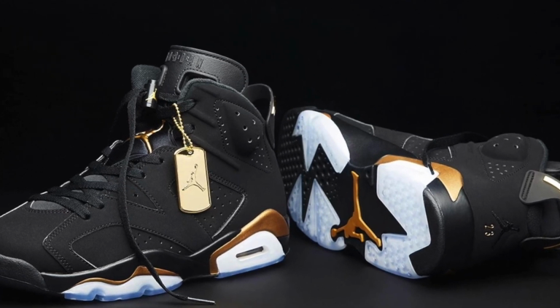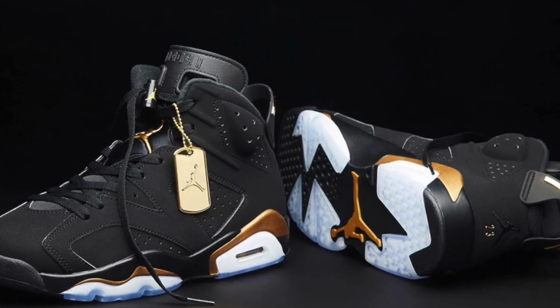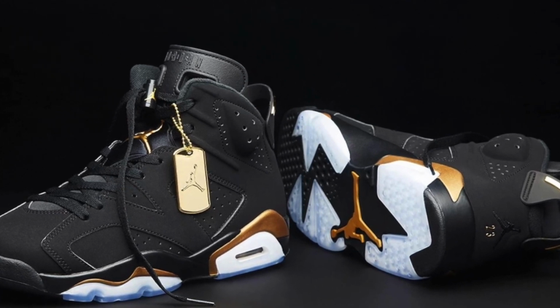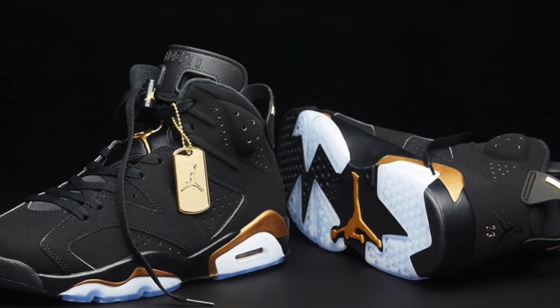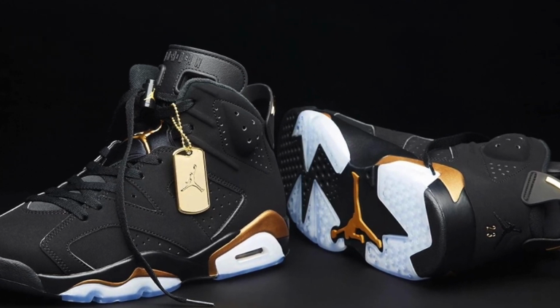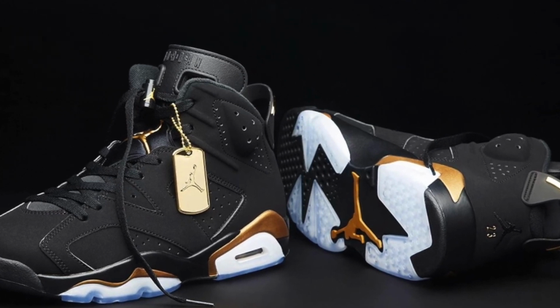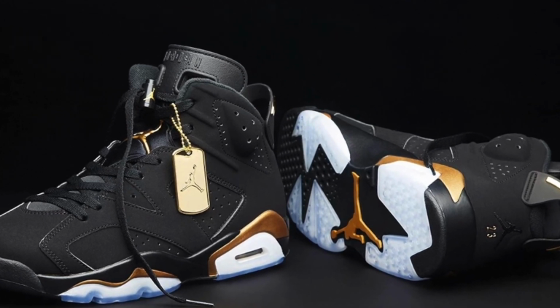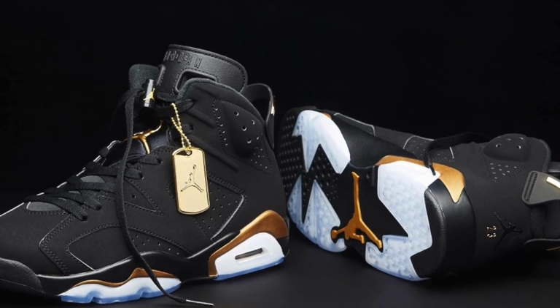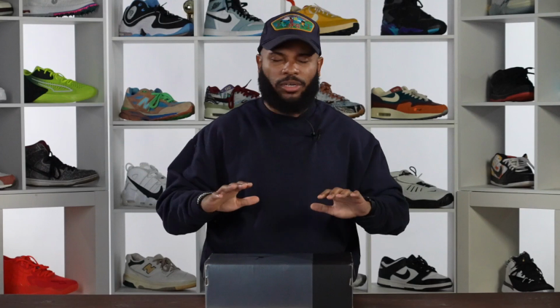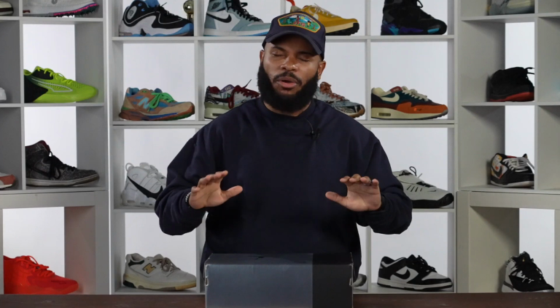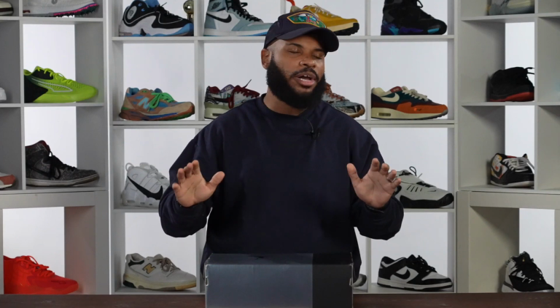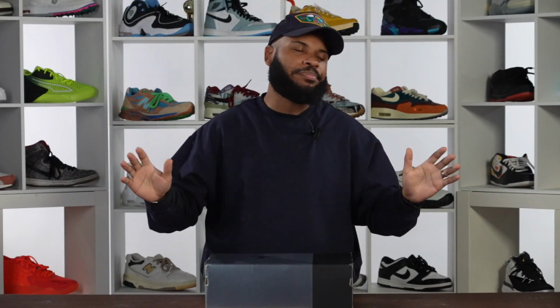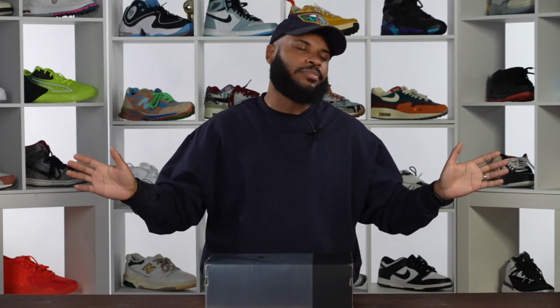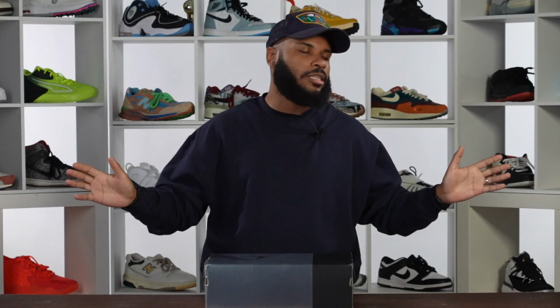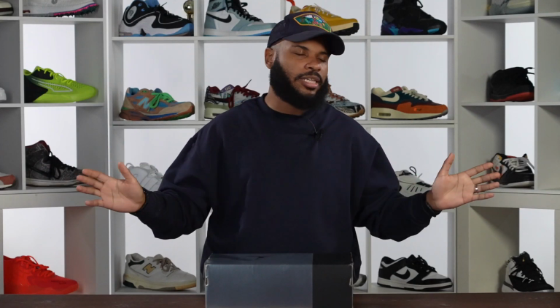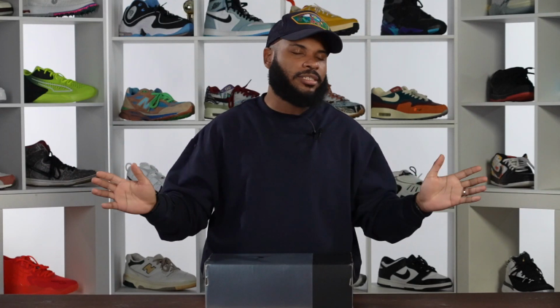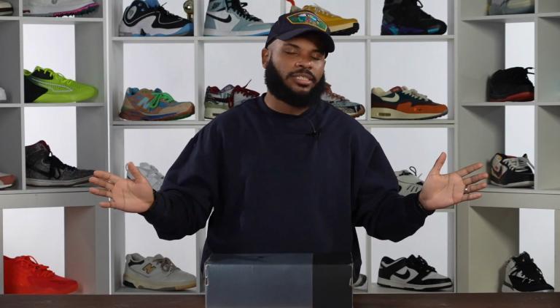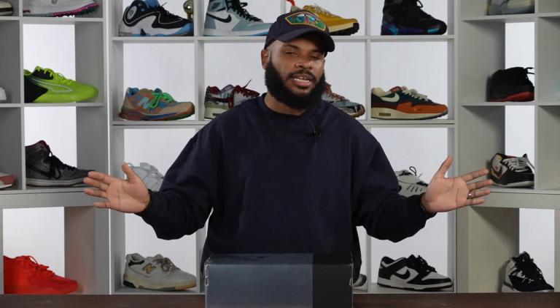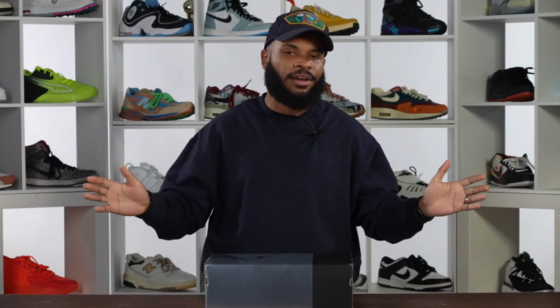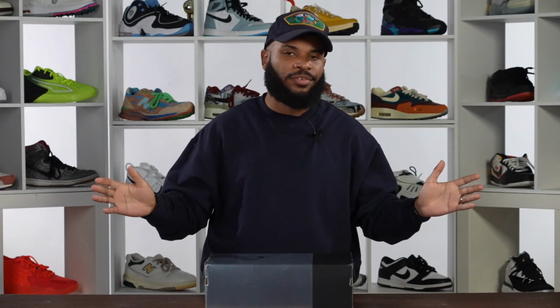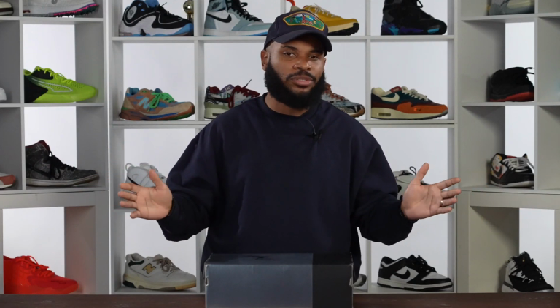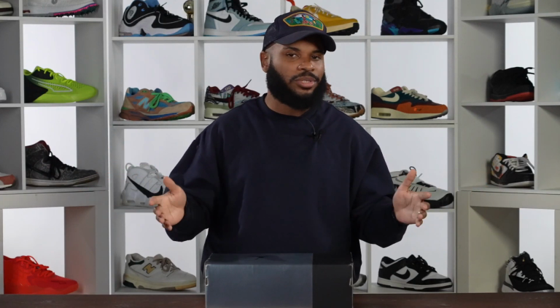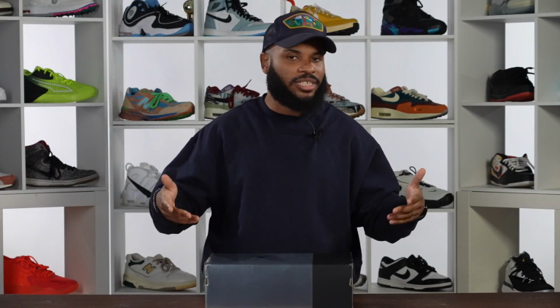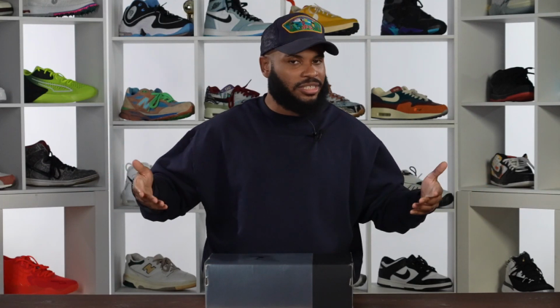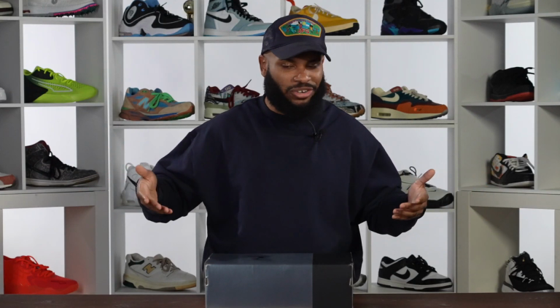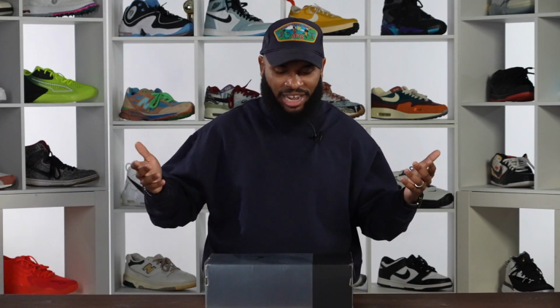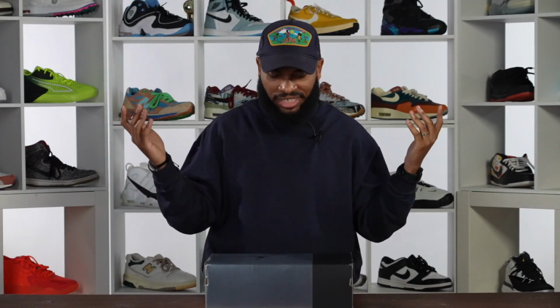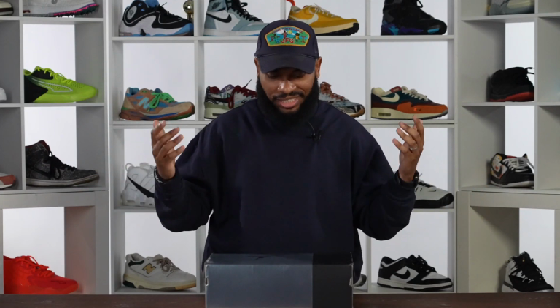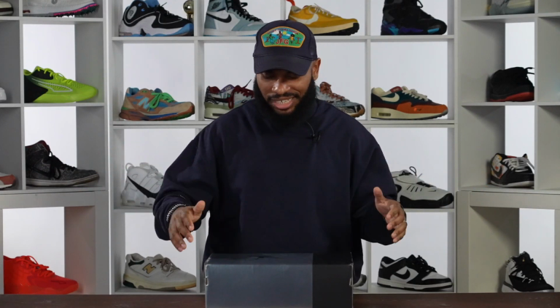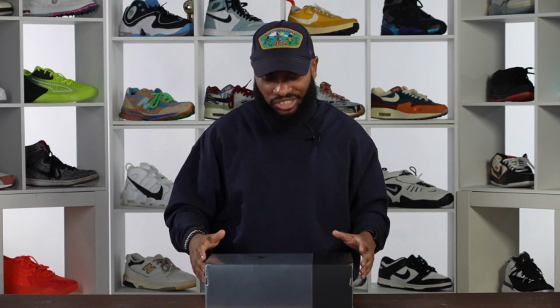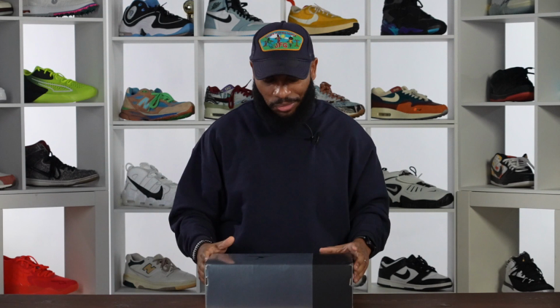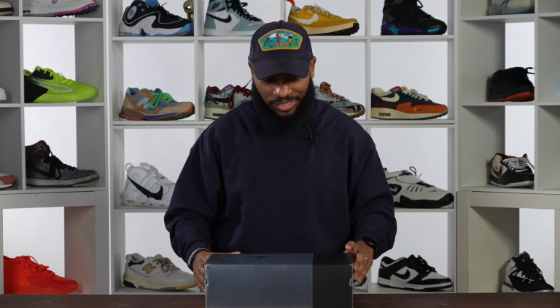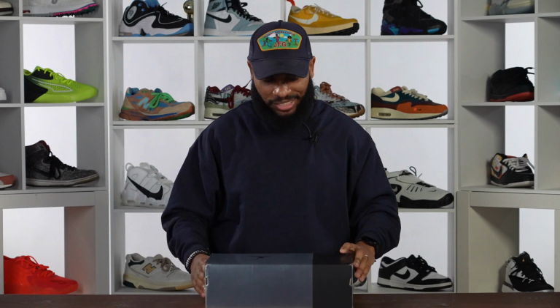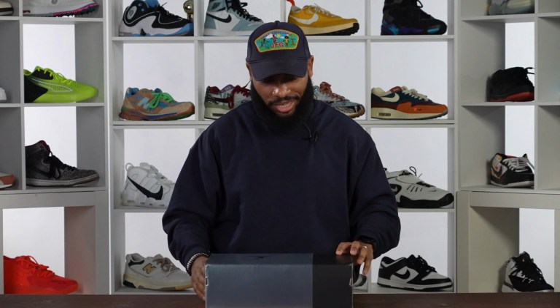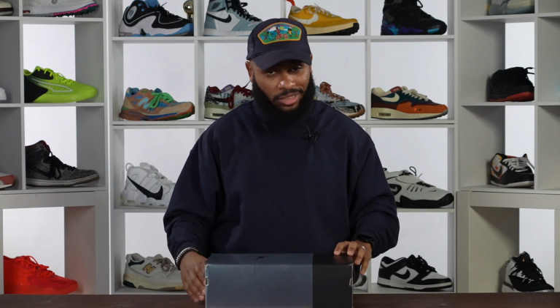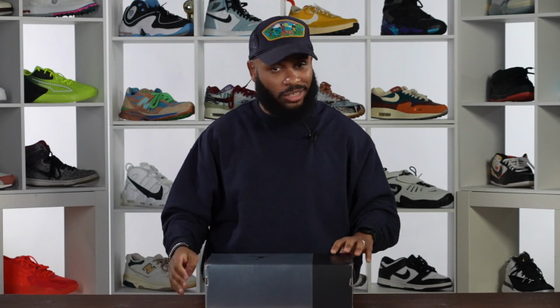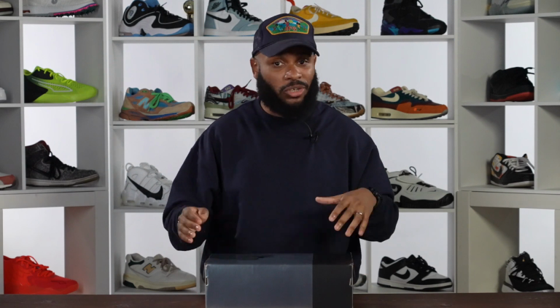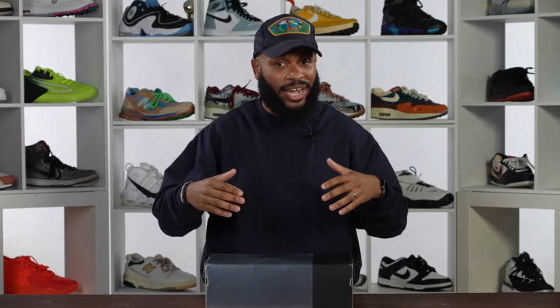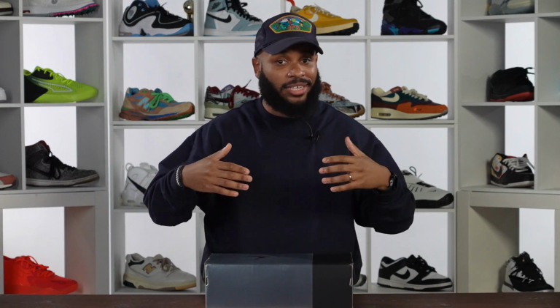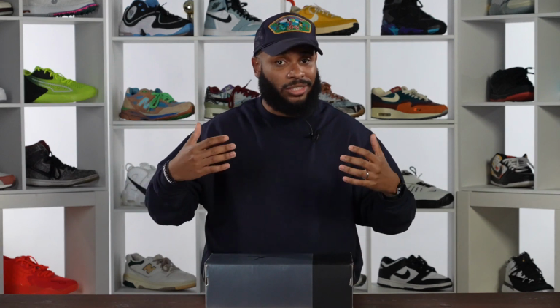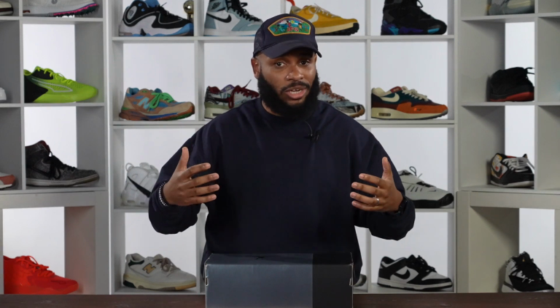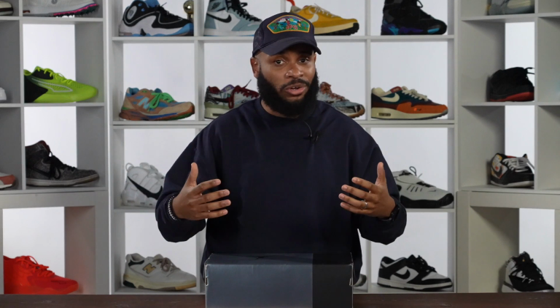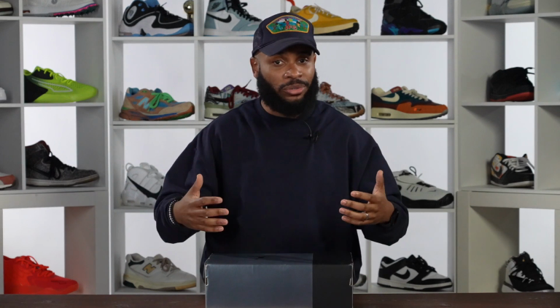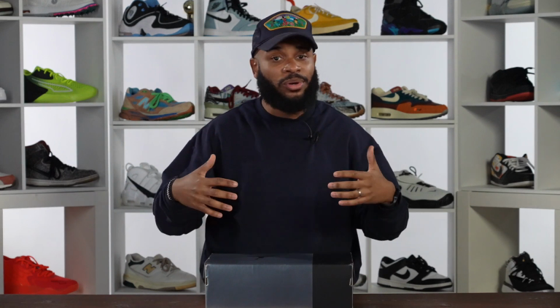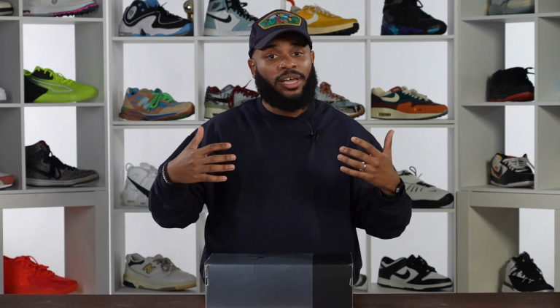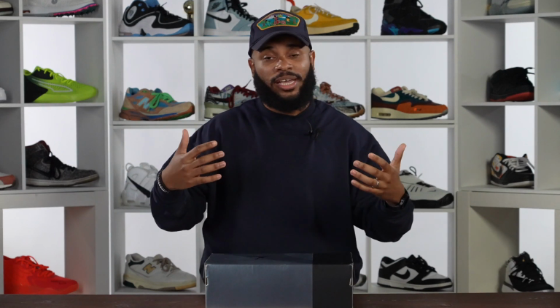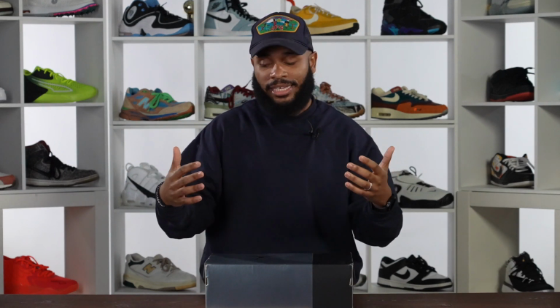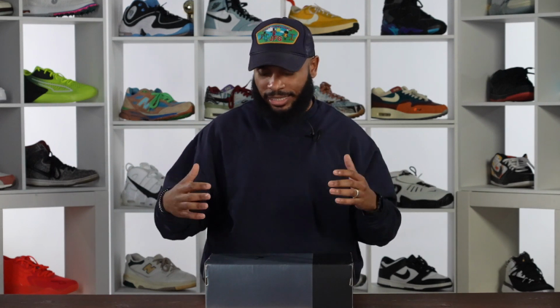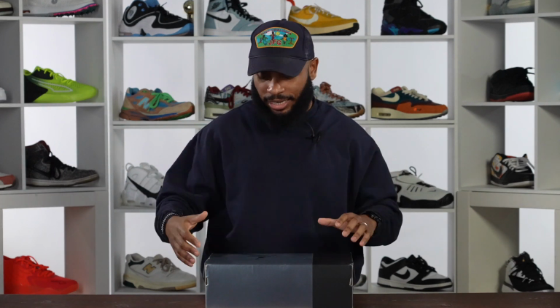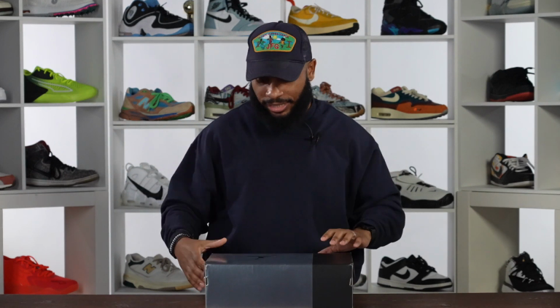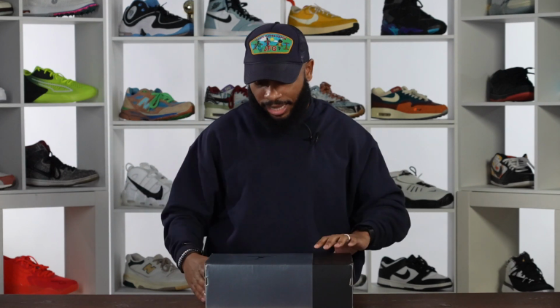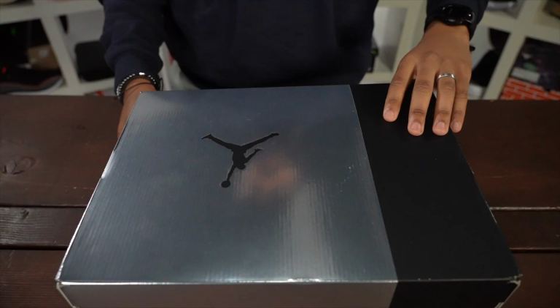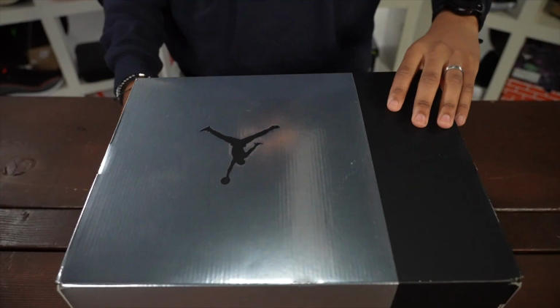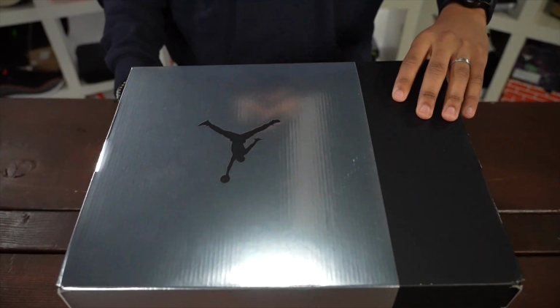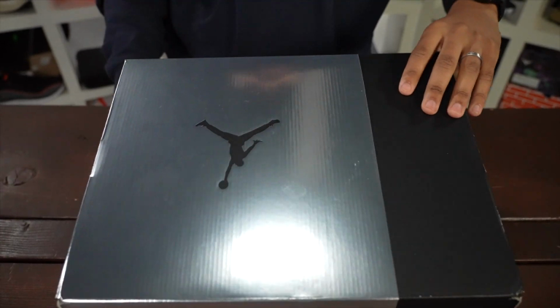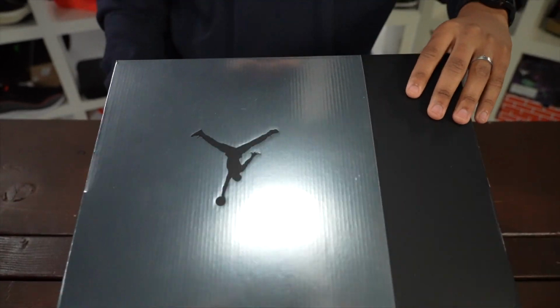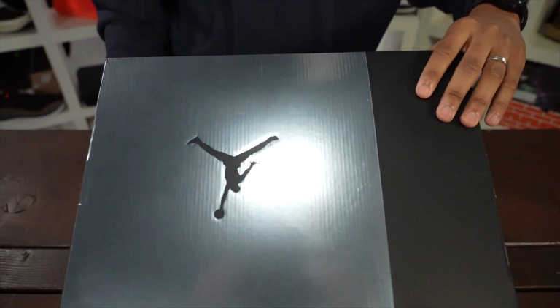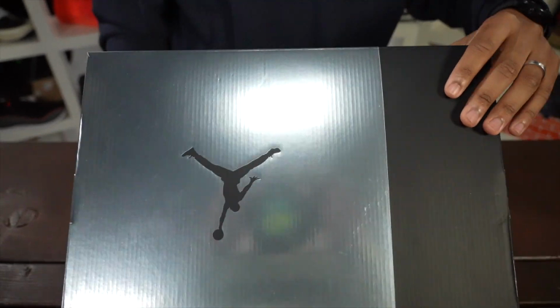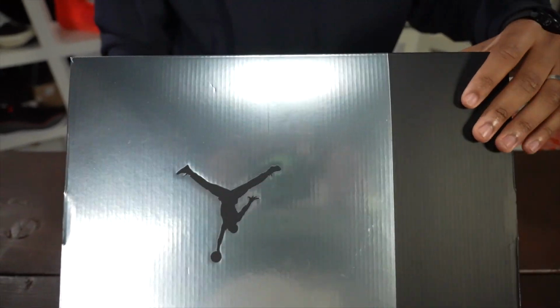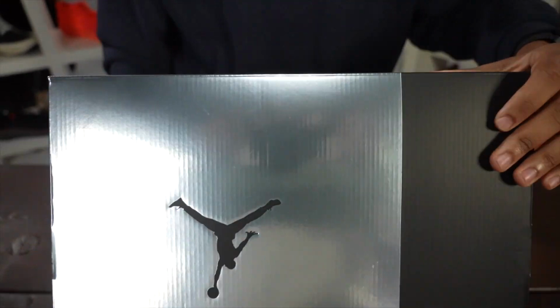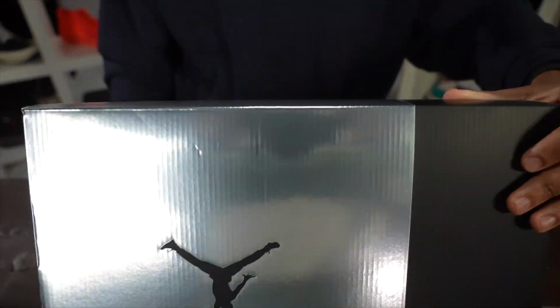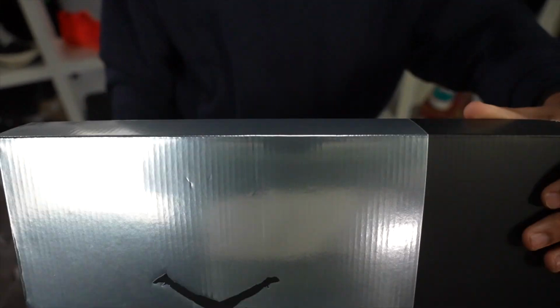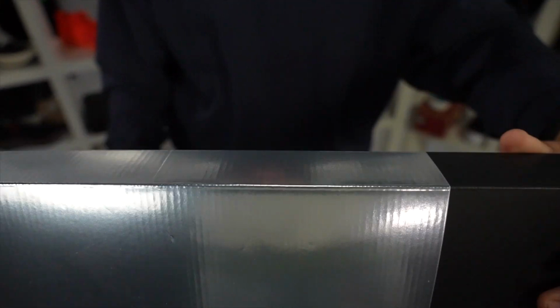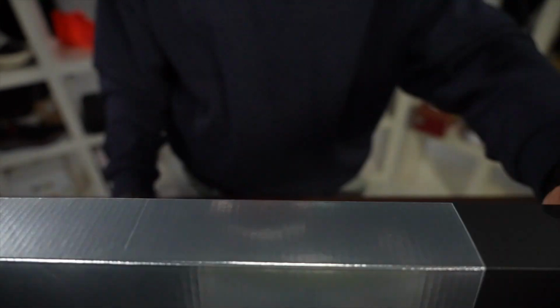Let's just dive into it. Let's crack these things open and take a look so I can show you instead of telling you.